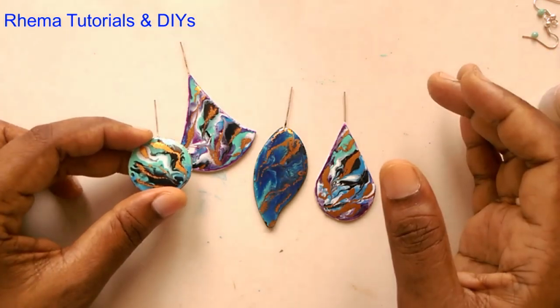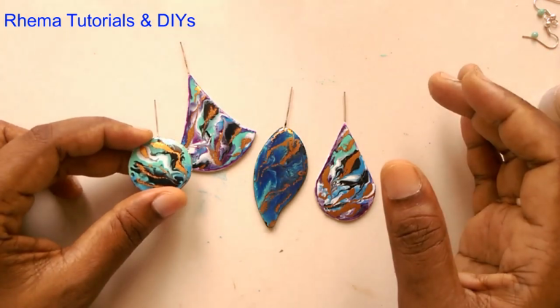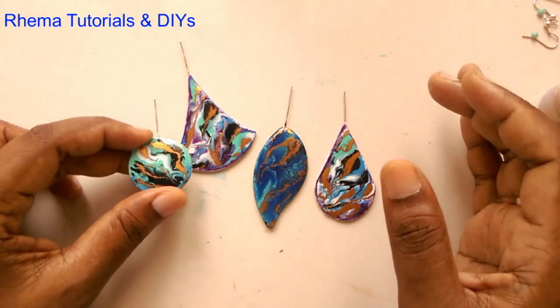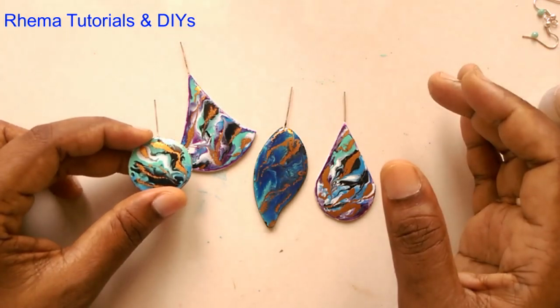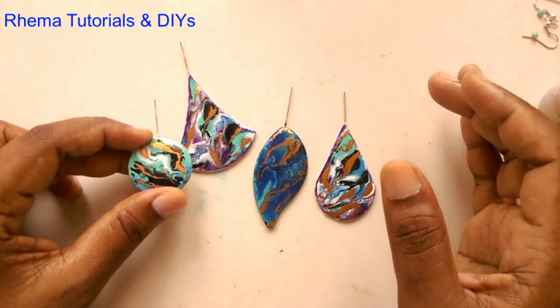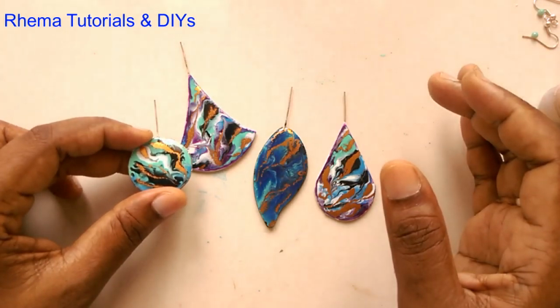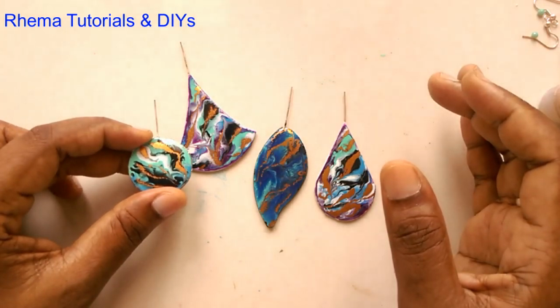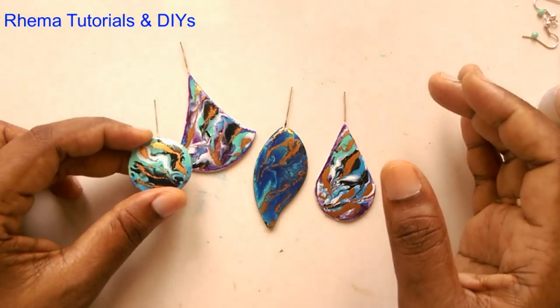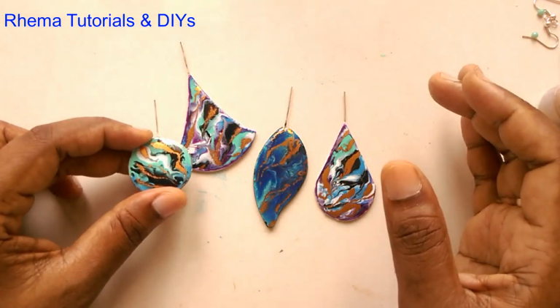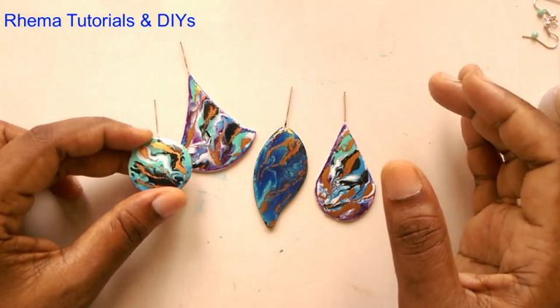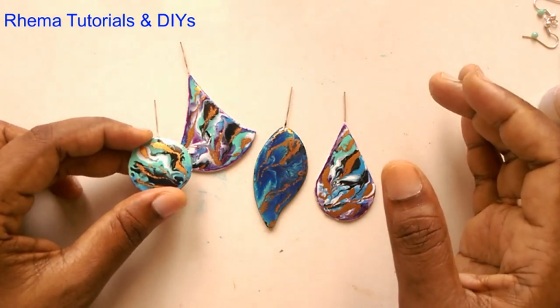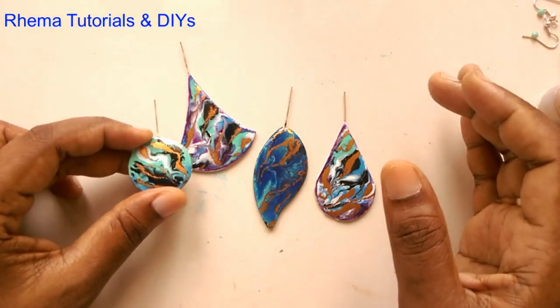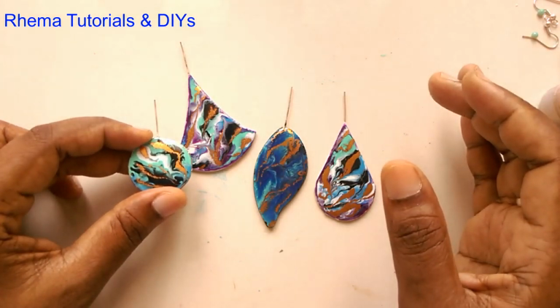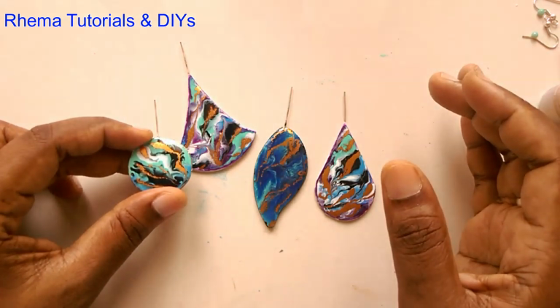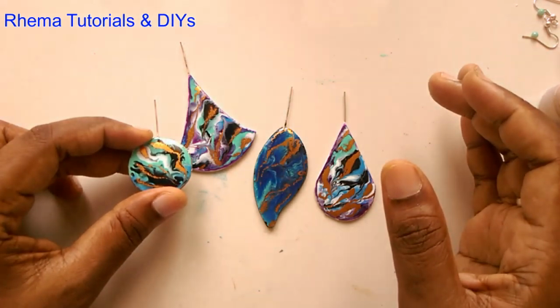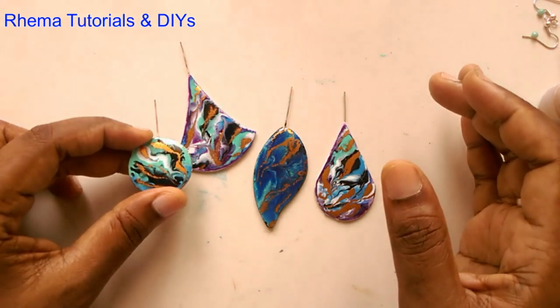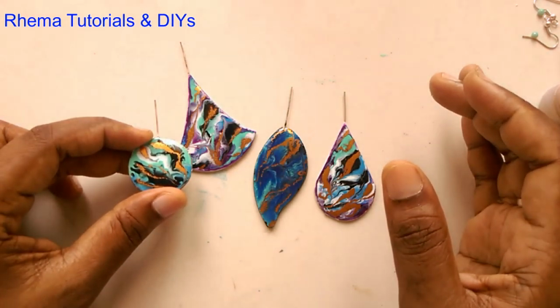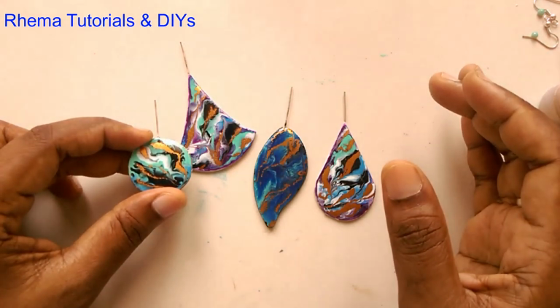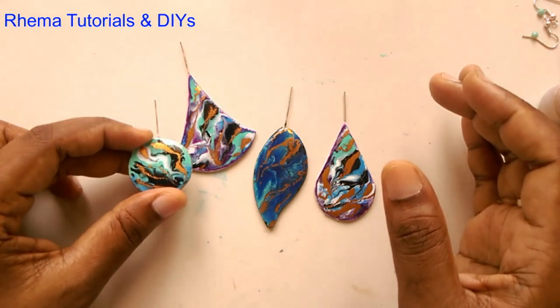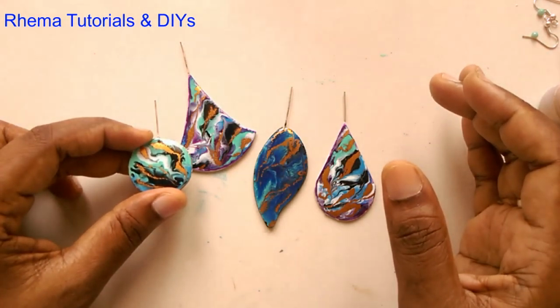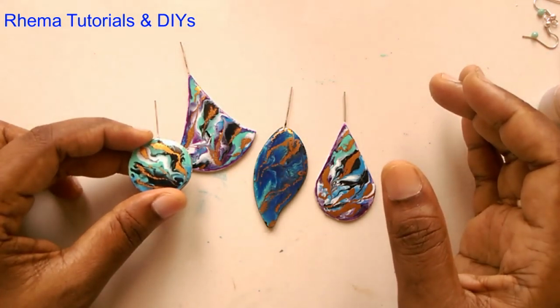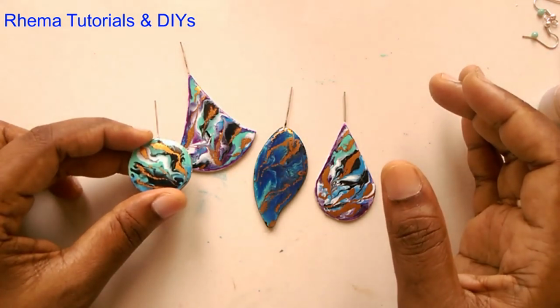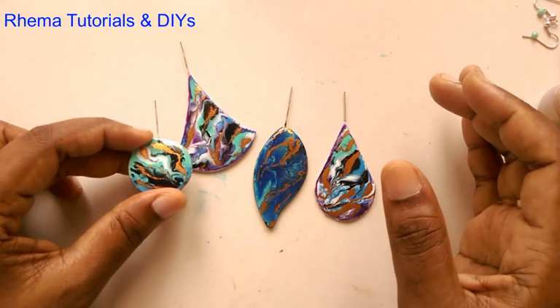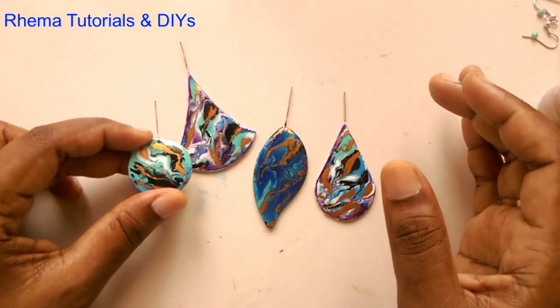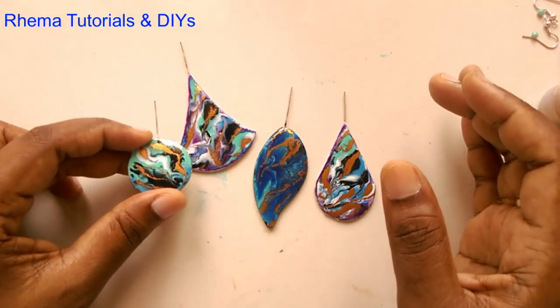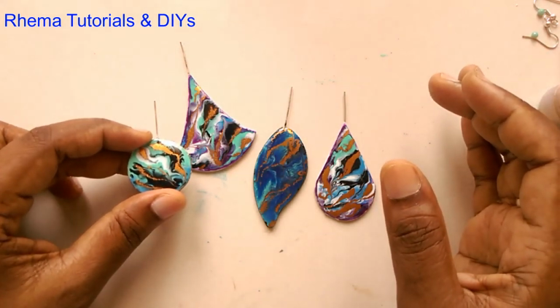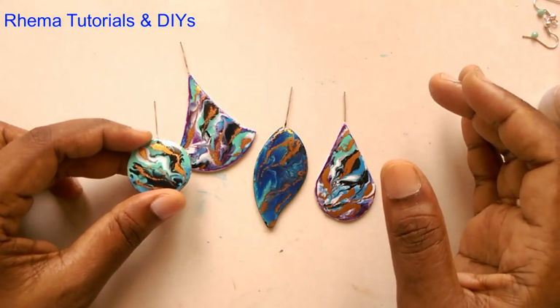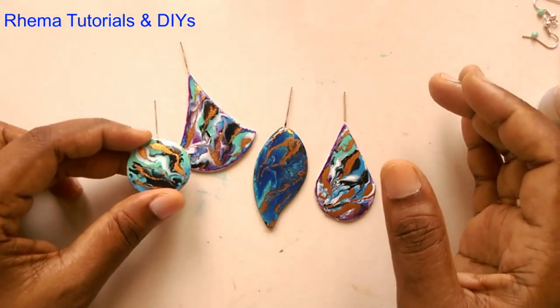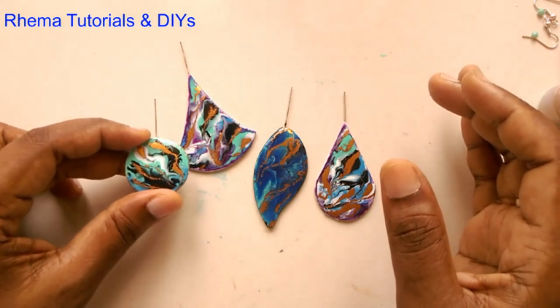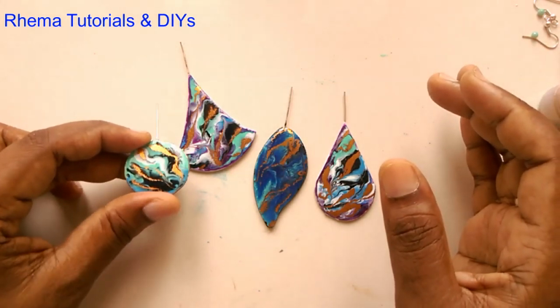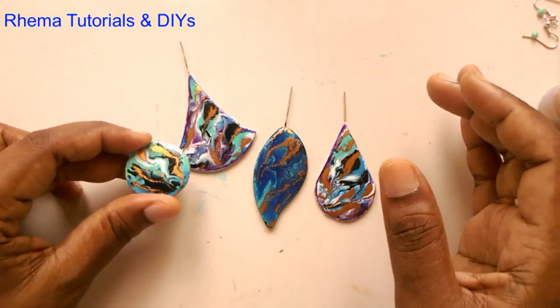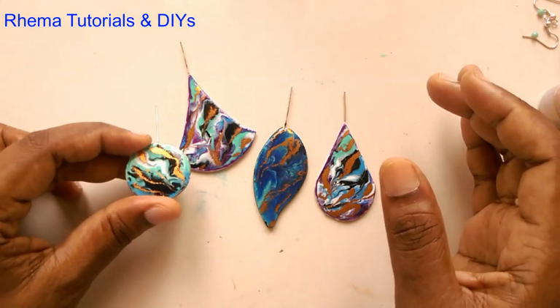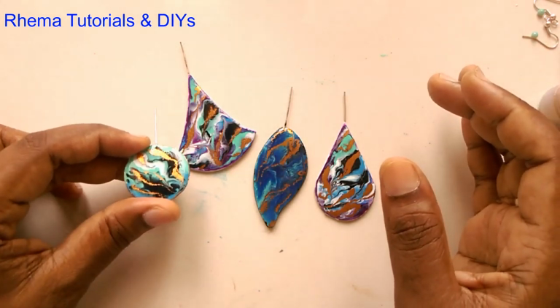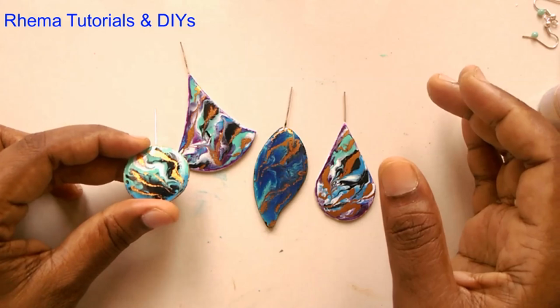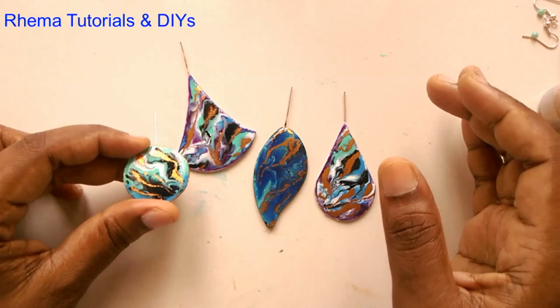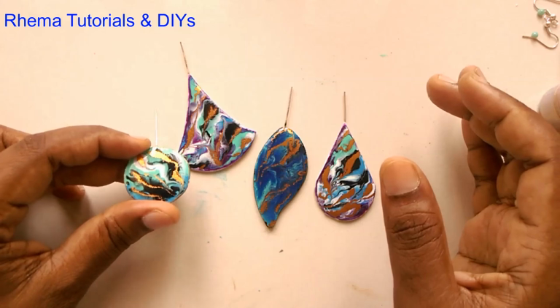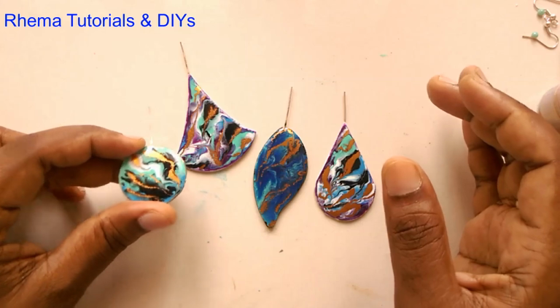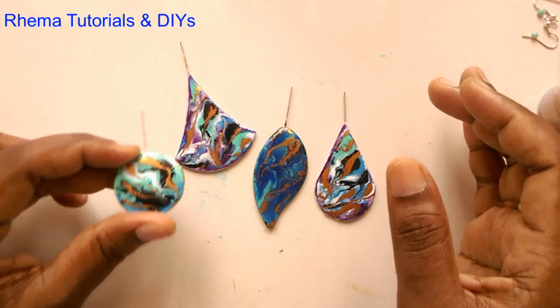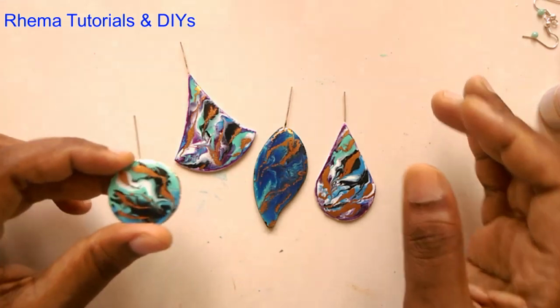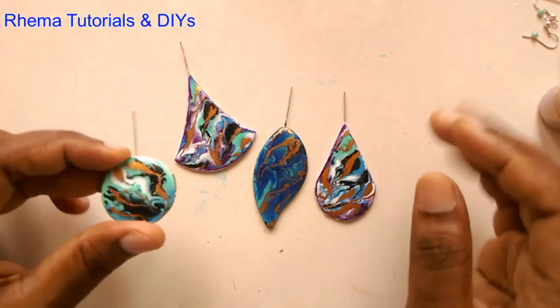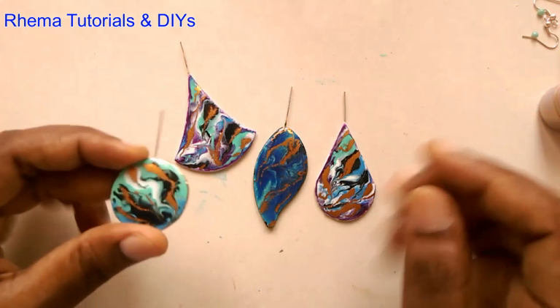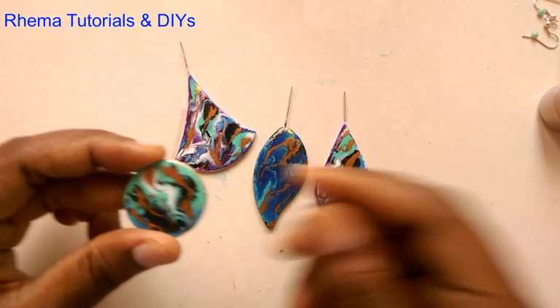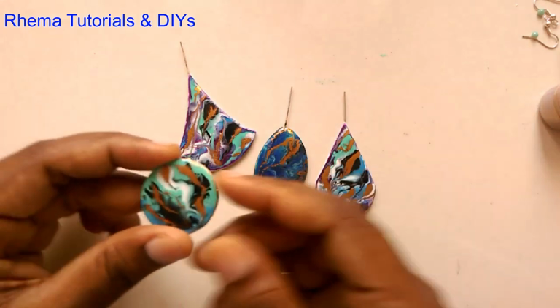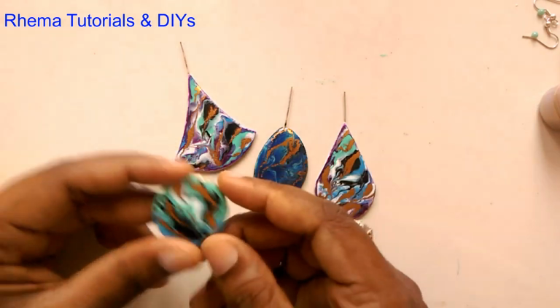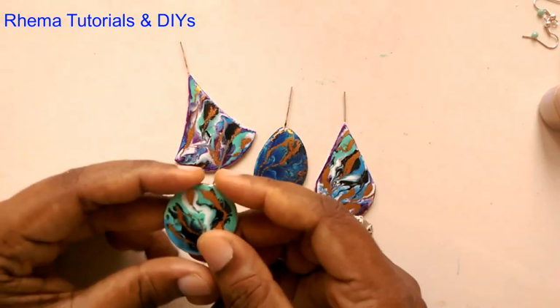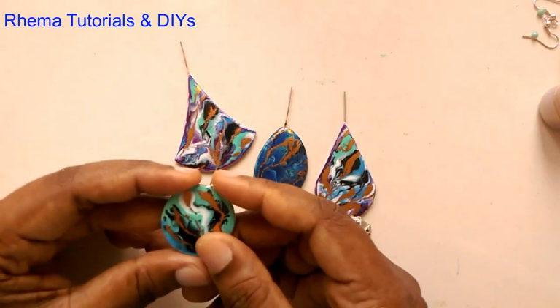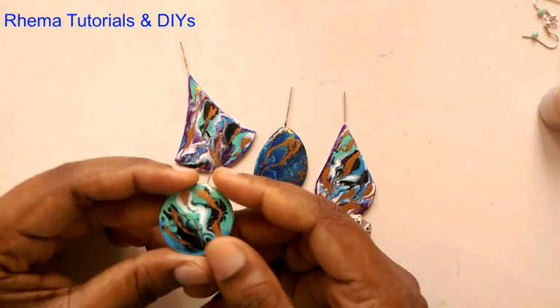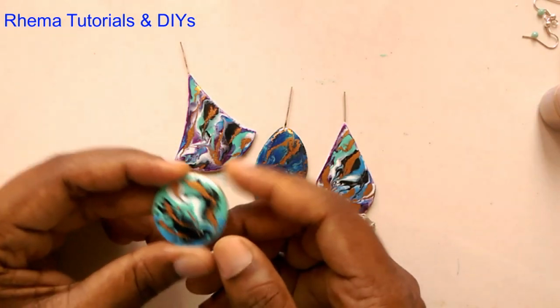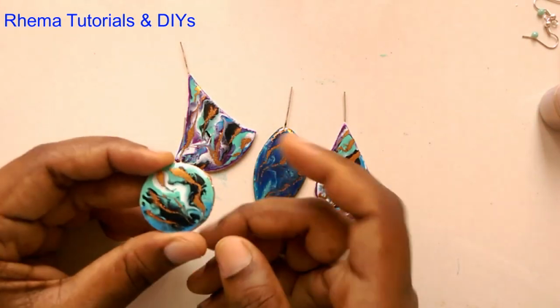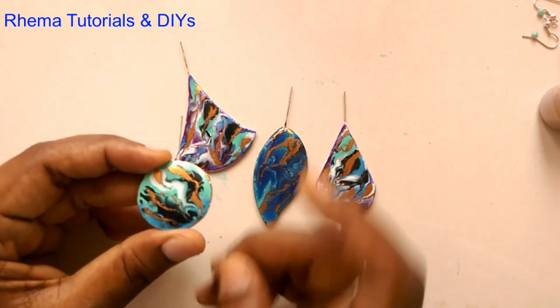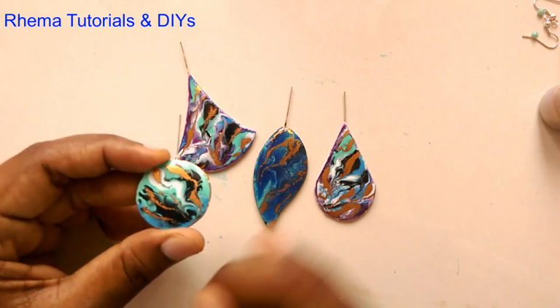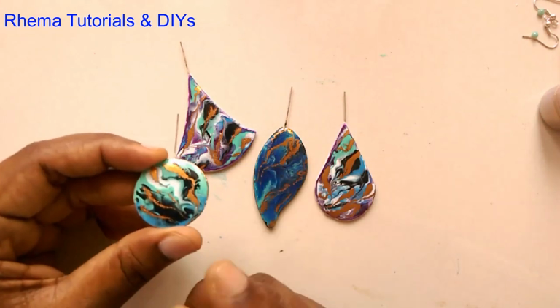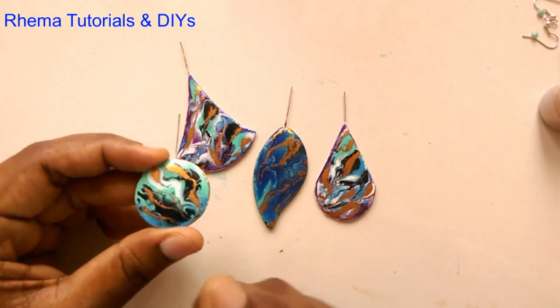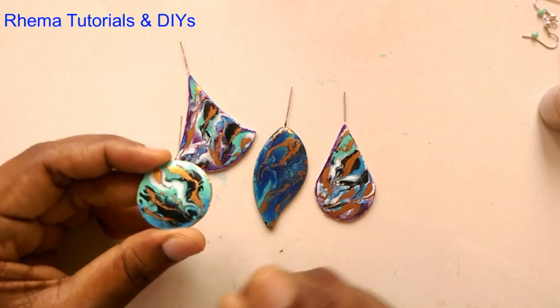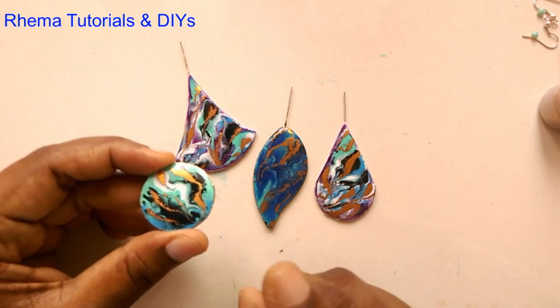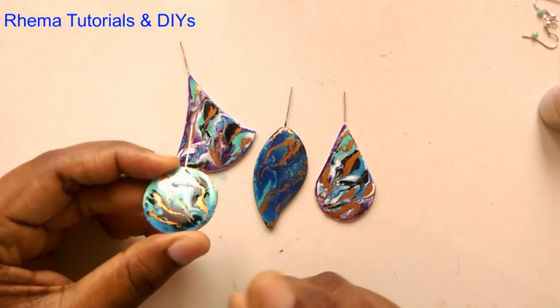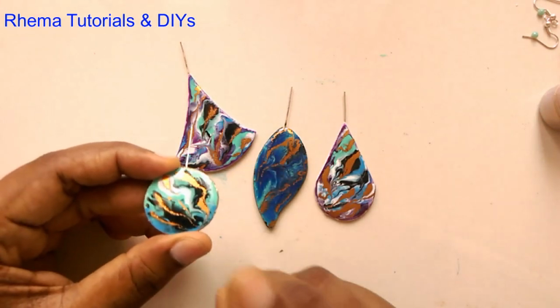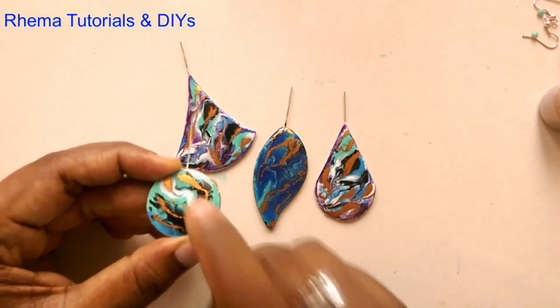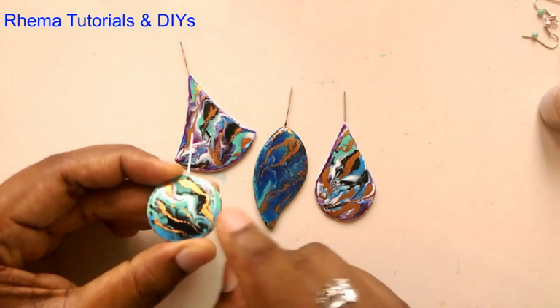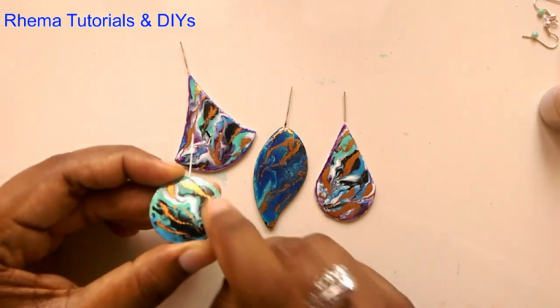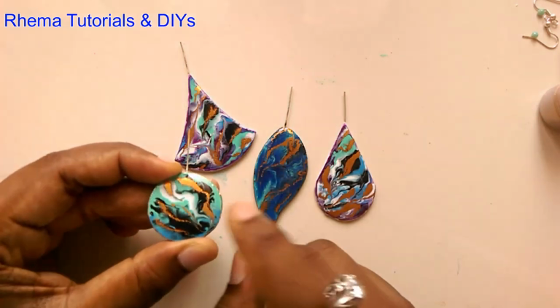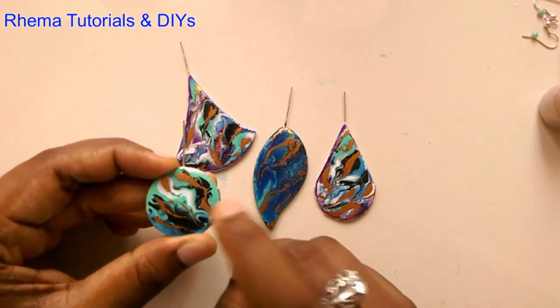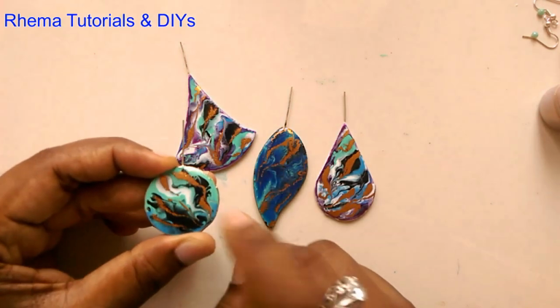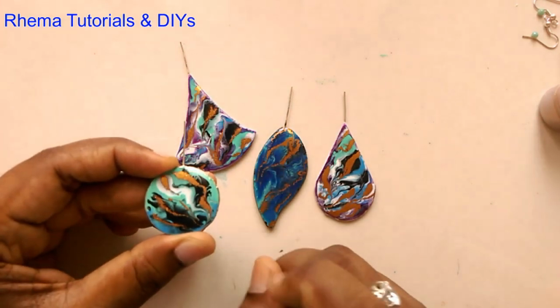I hope the next few videos are going to be really useful based on color combinations. Today's color combination is going to be this.